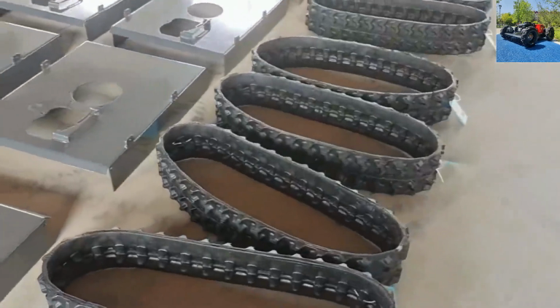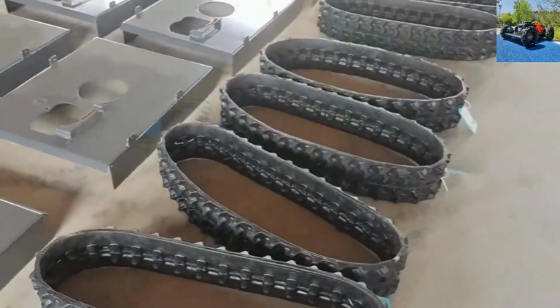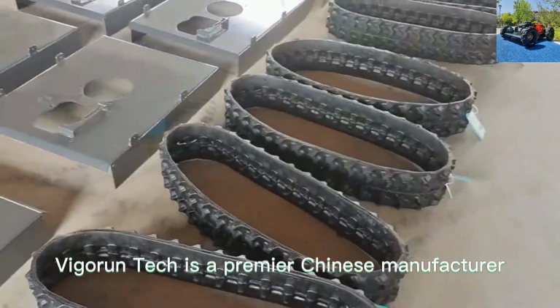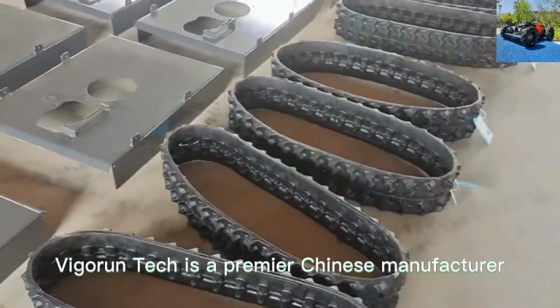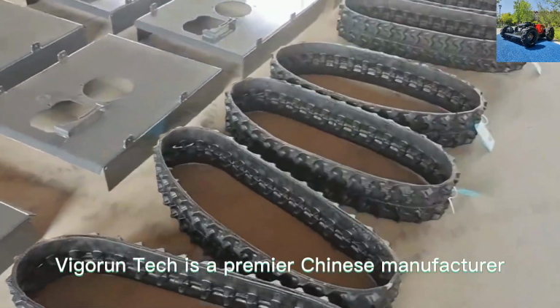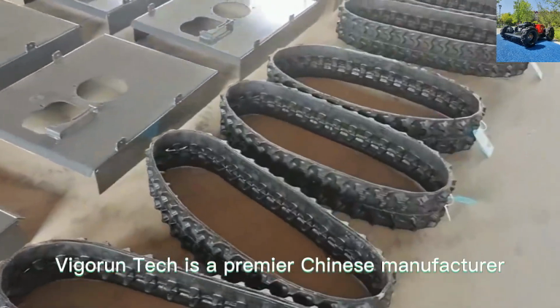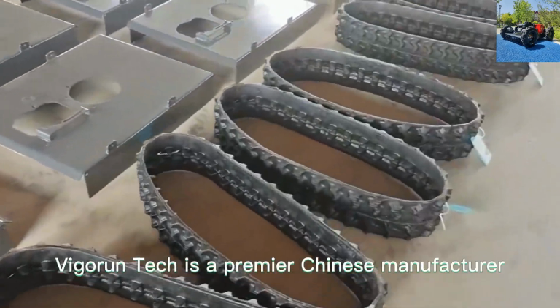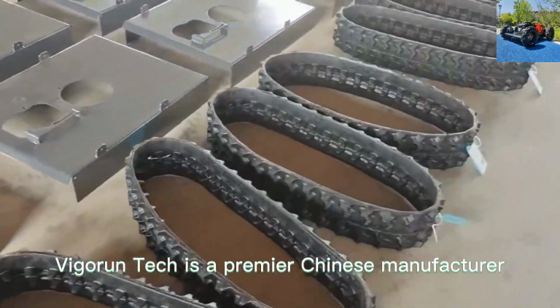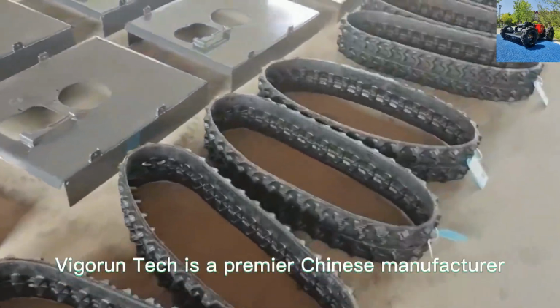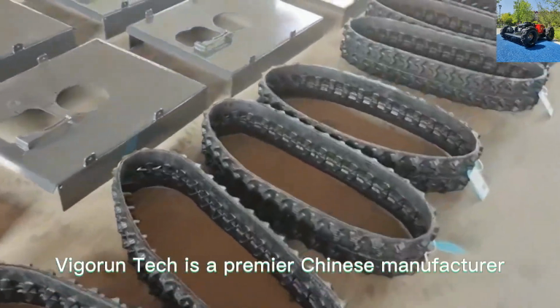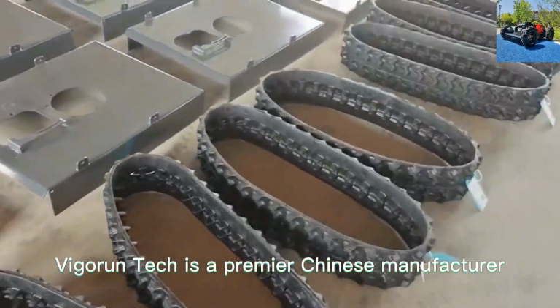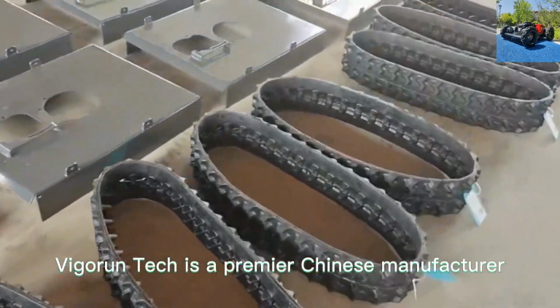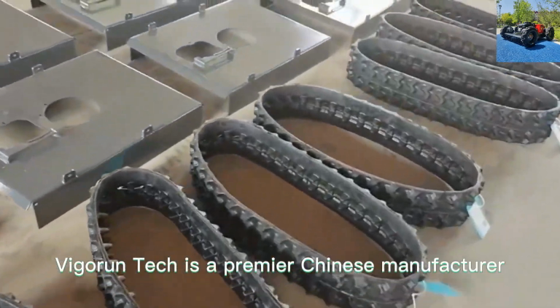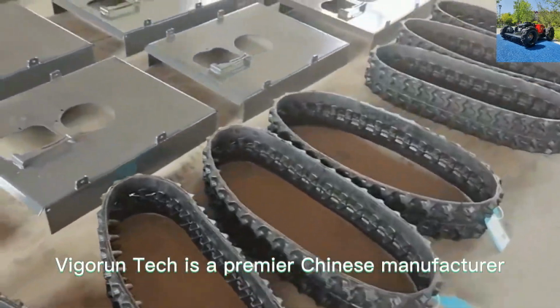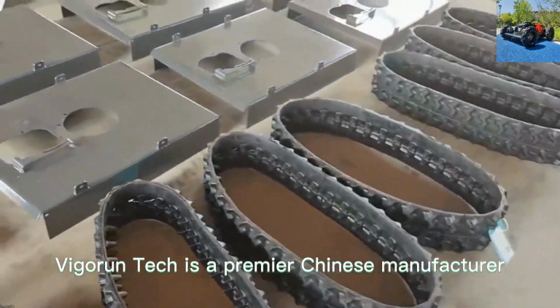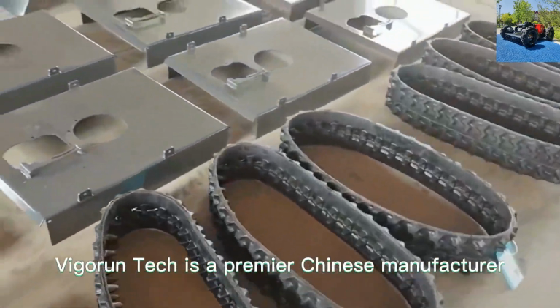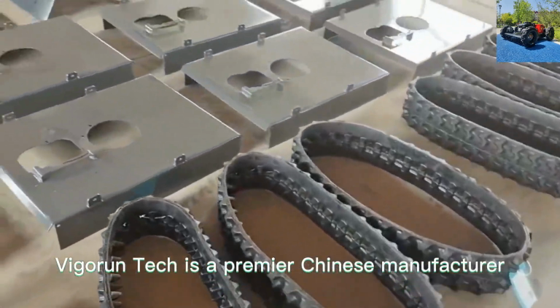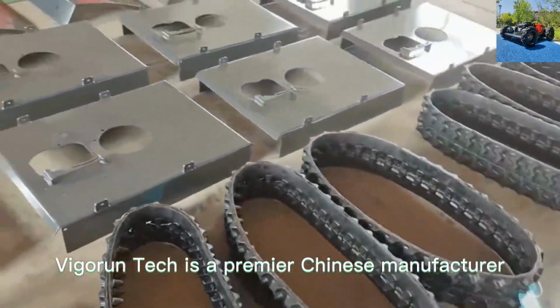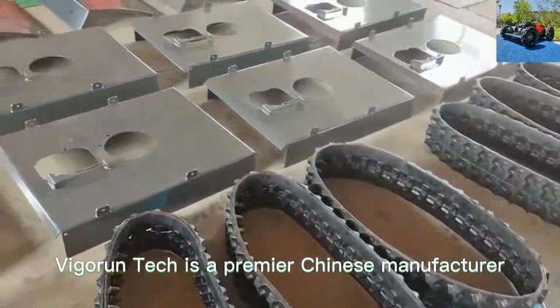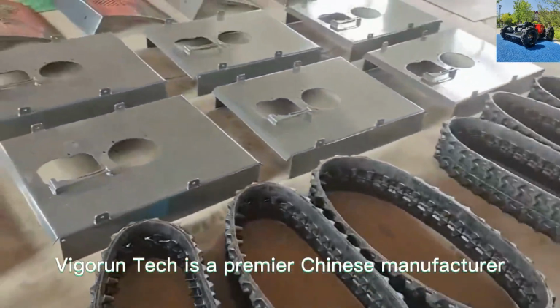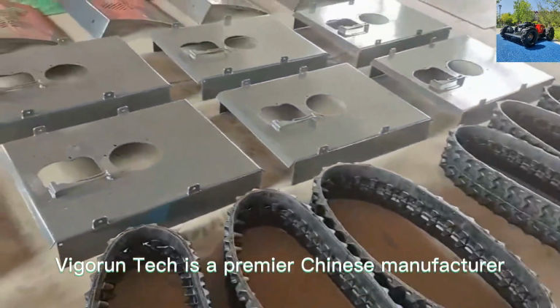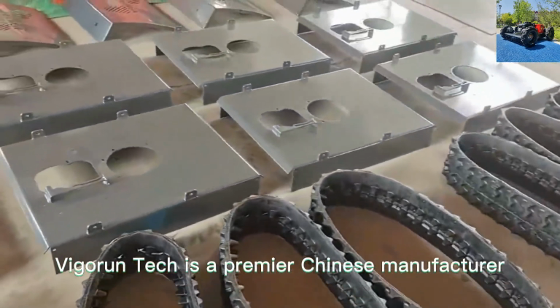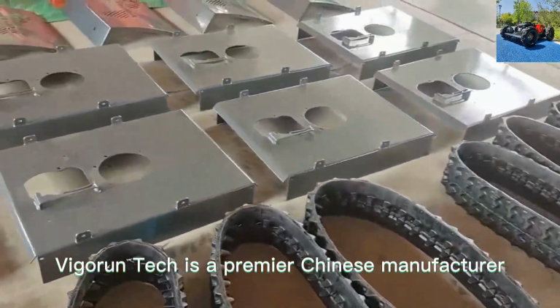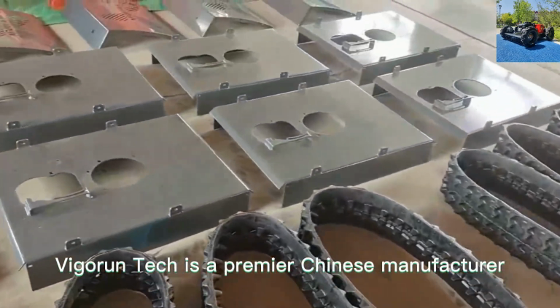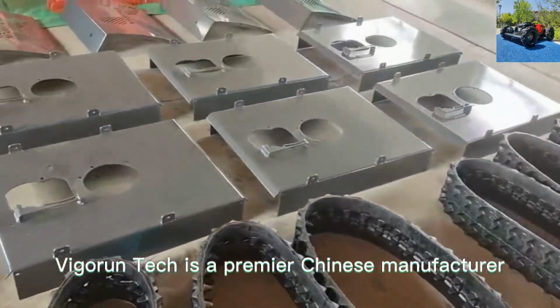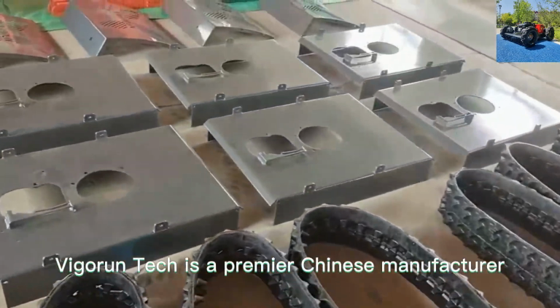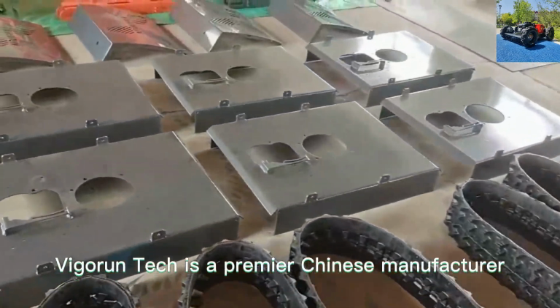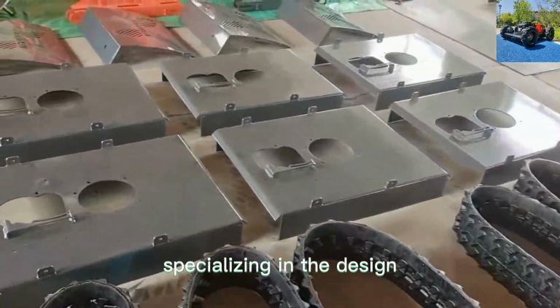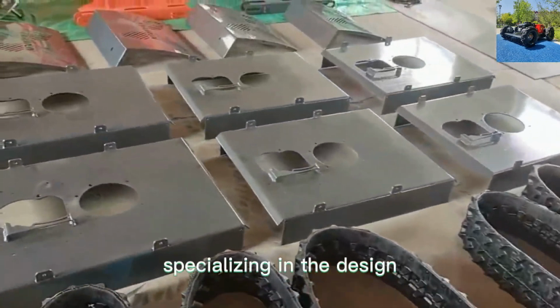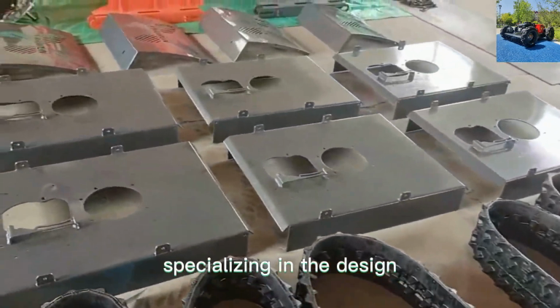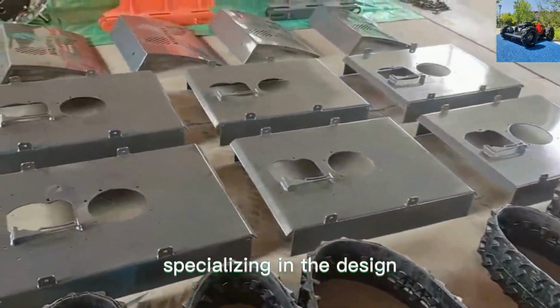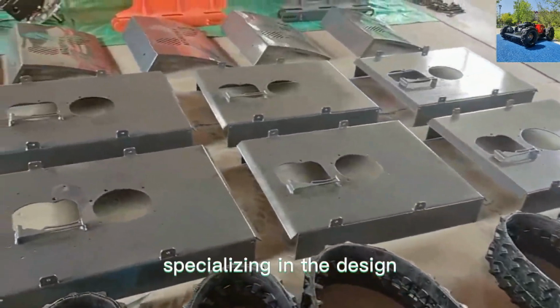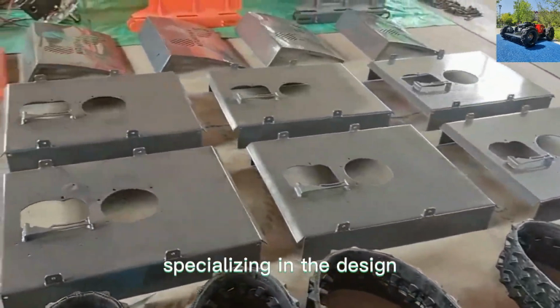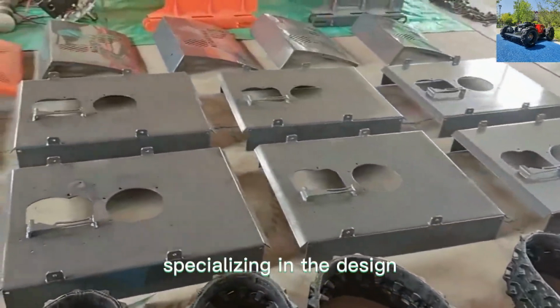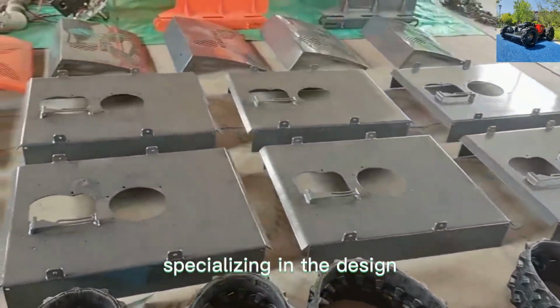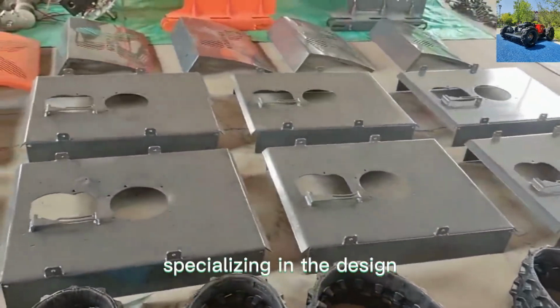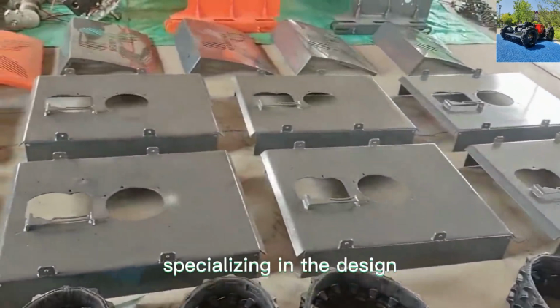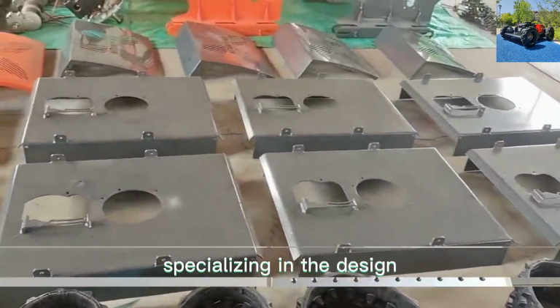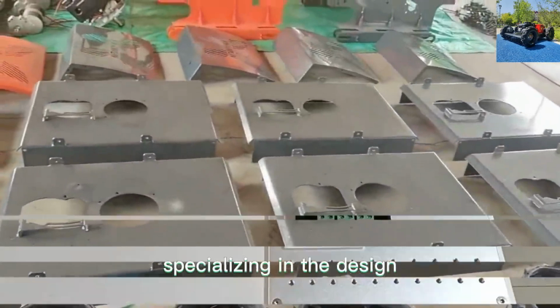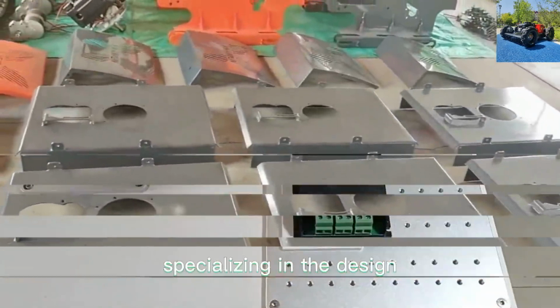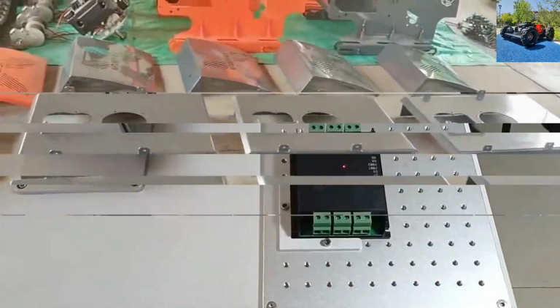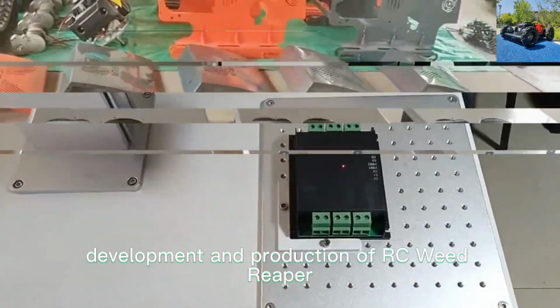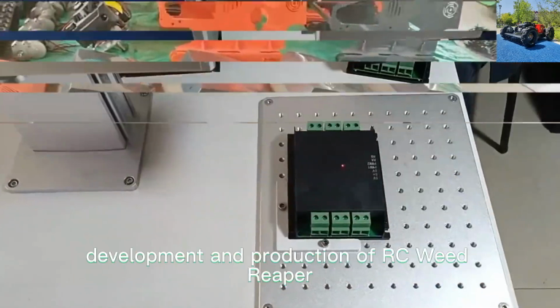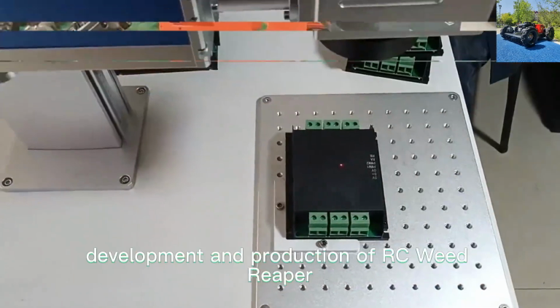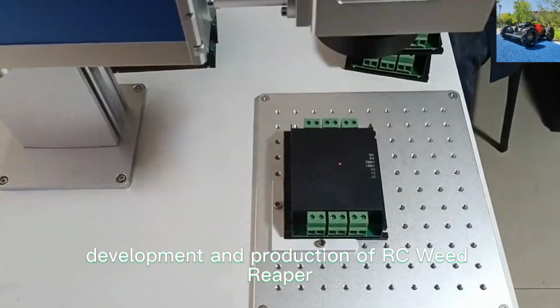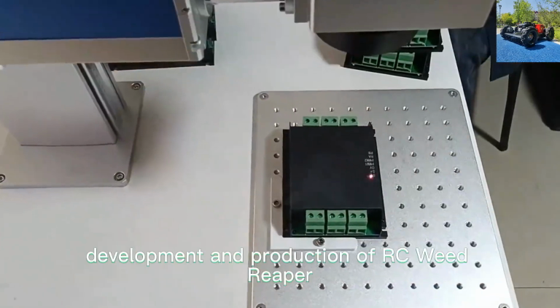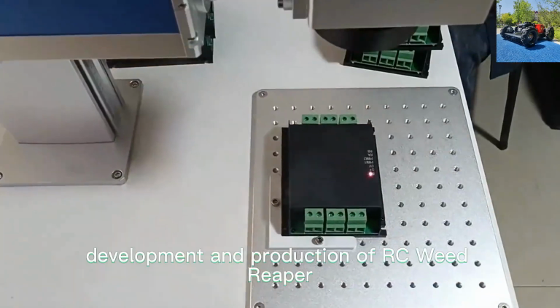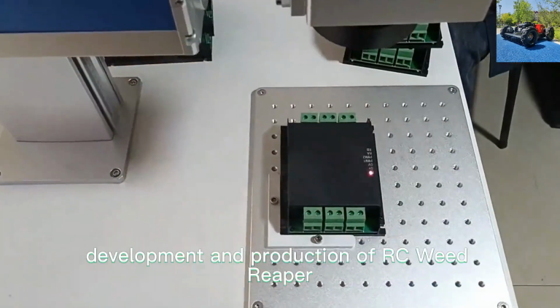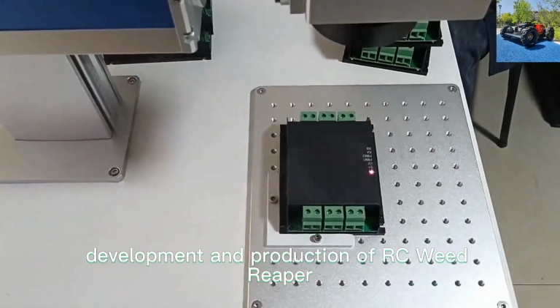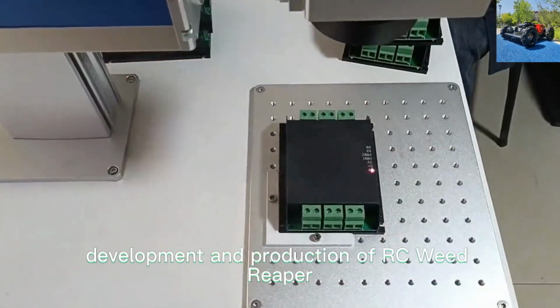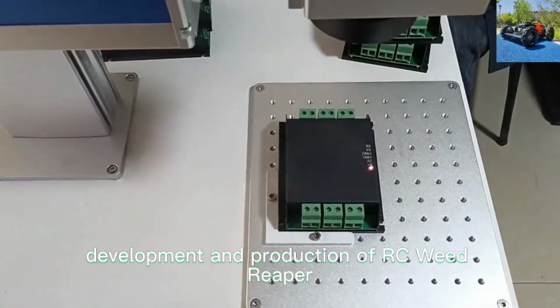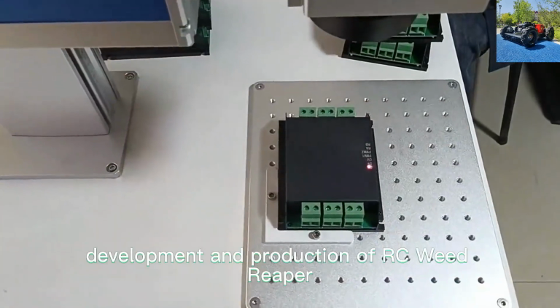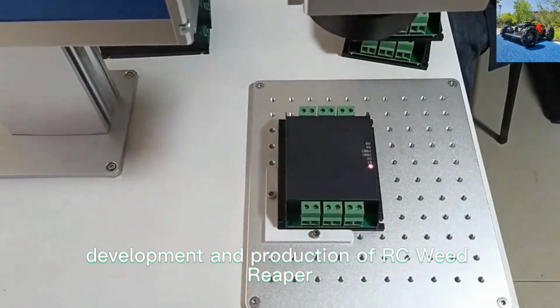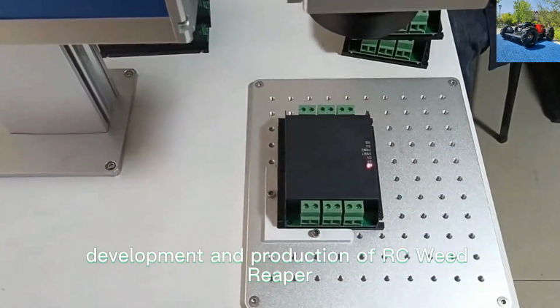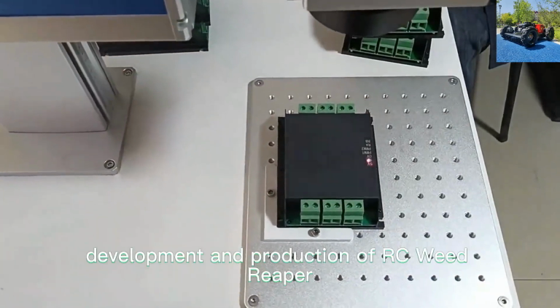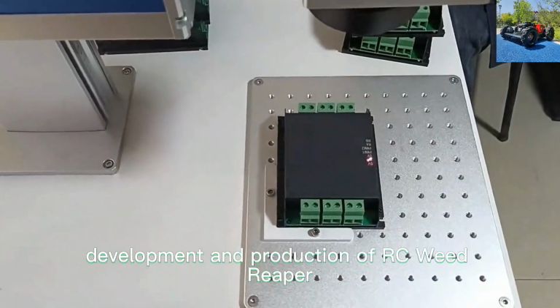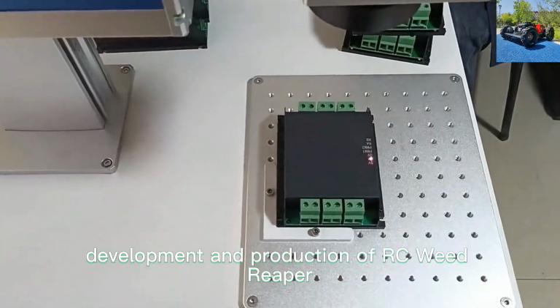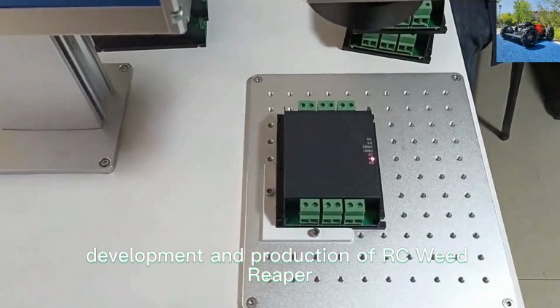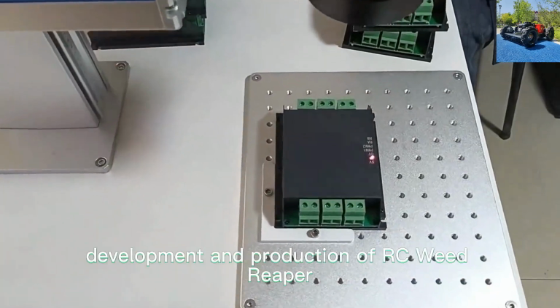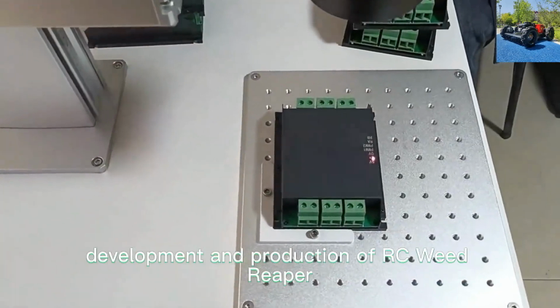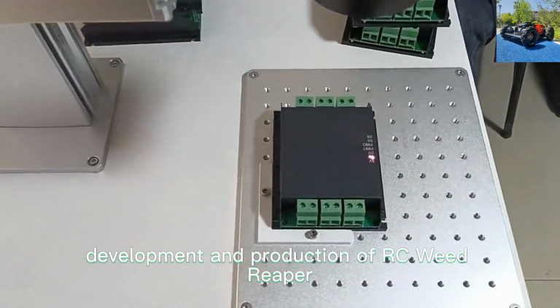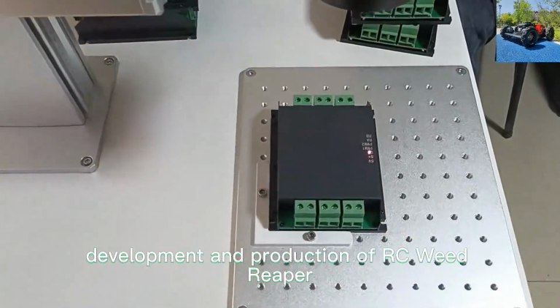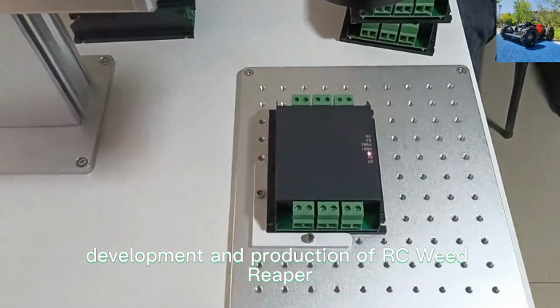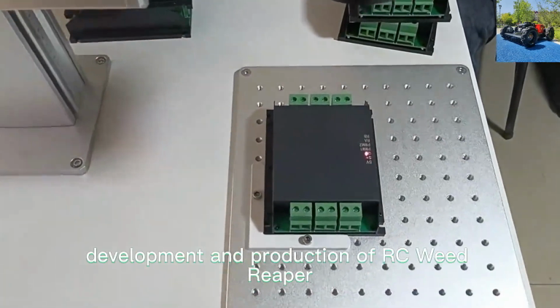Vigor Run Tech is a premier Chinese manufacturer specializing in the design, development, and production of RC Weed Reaper.